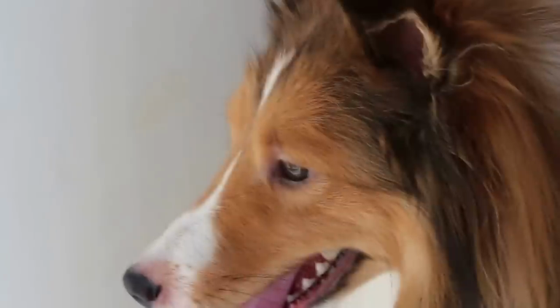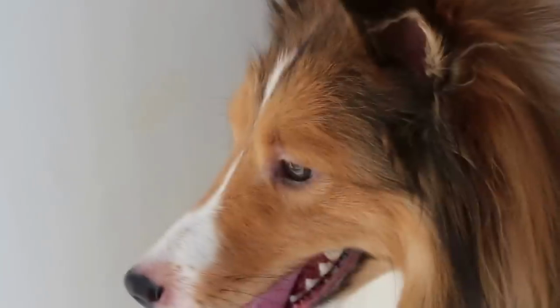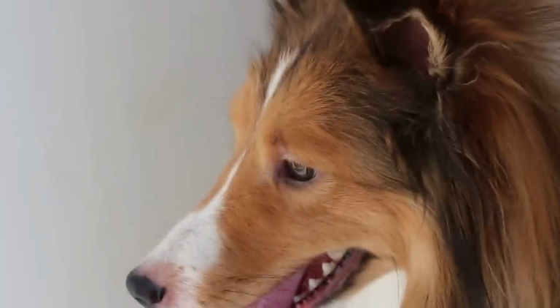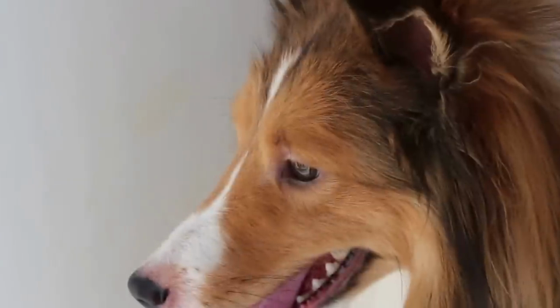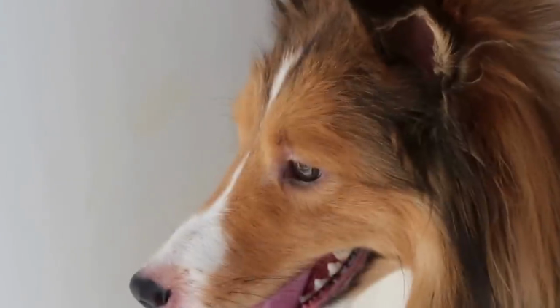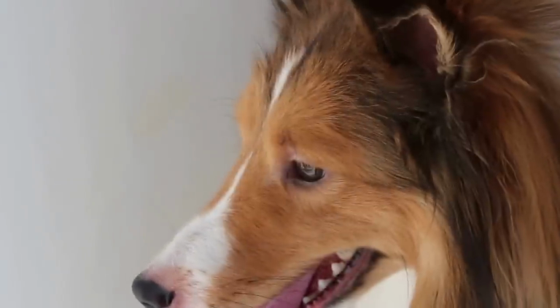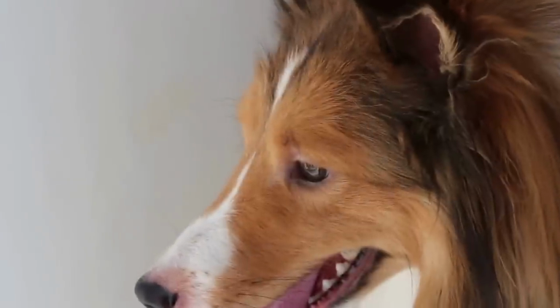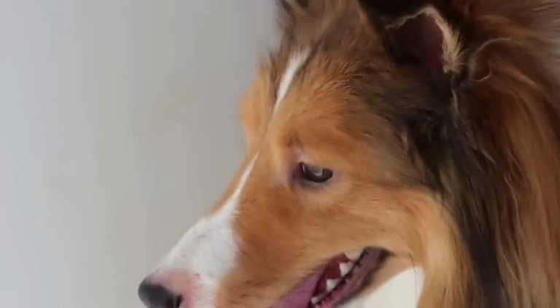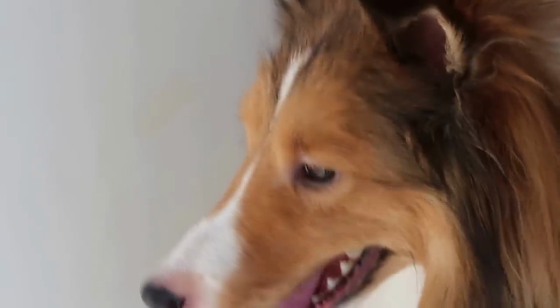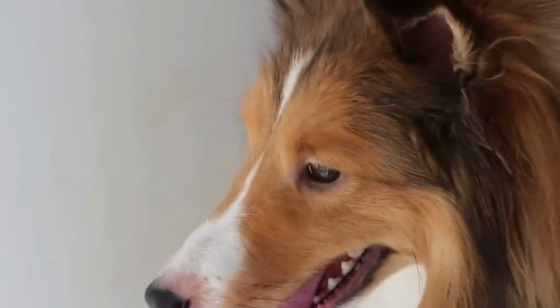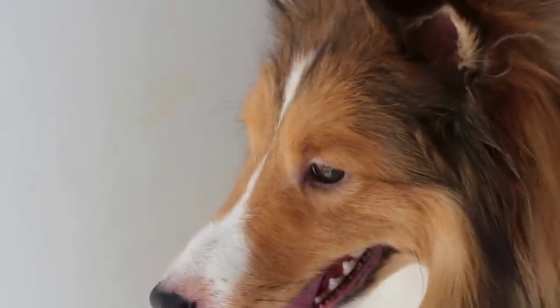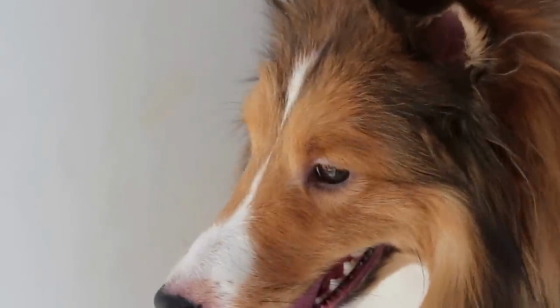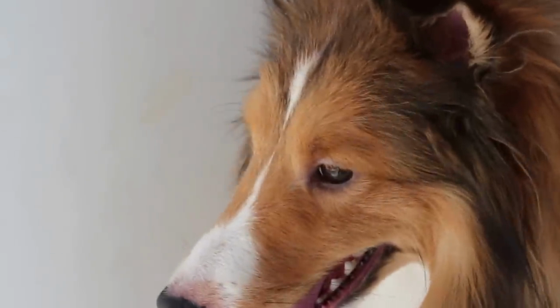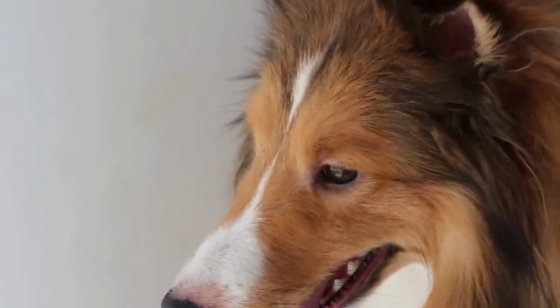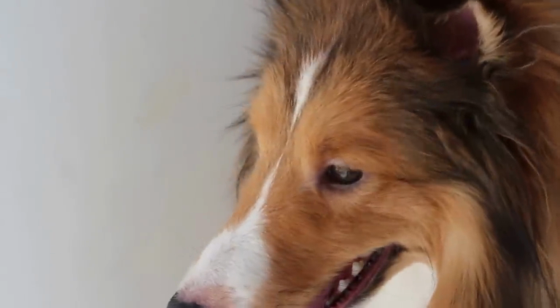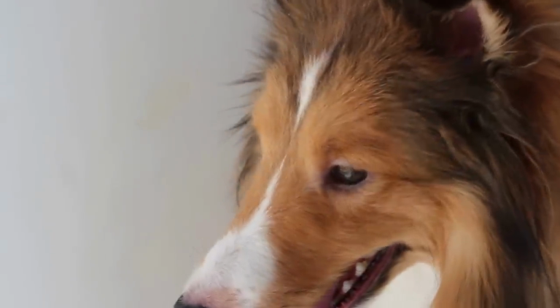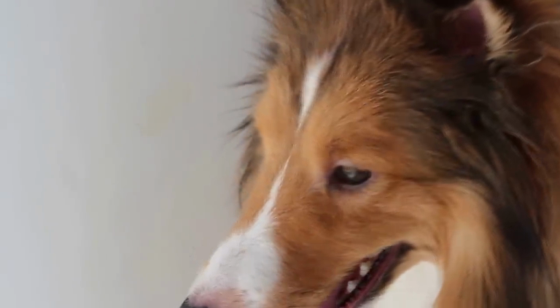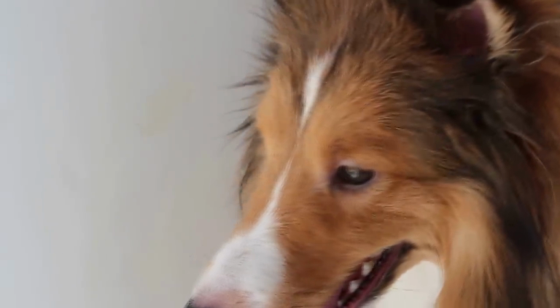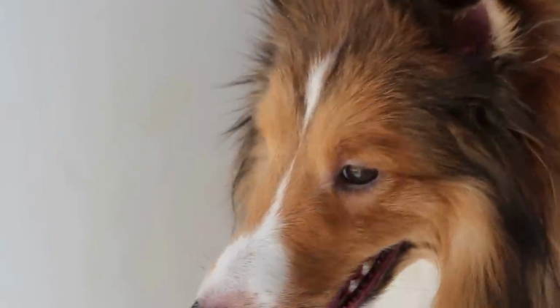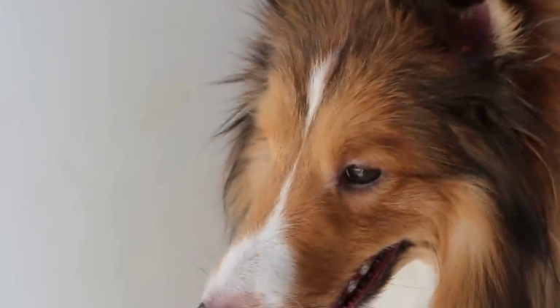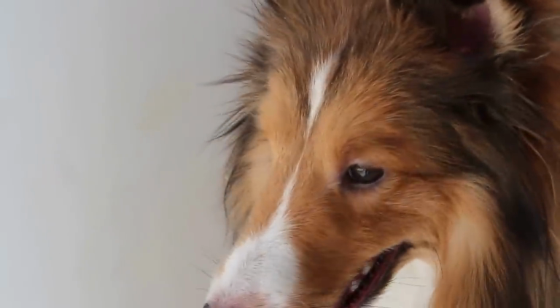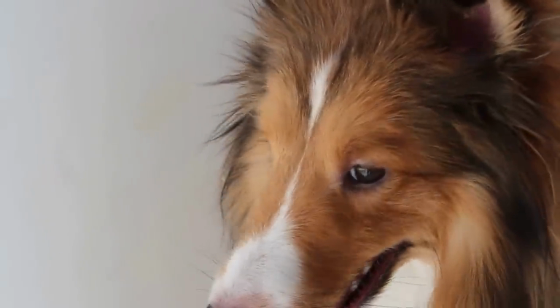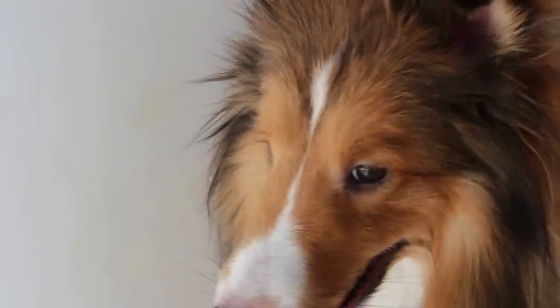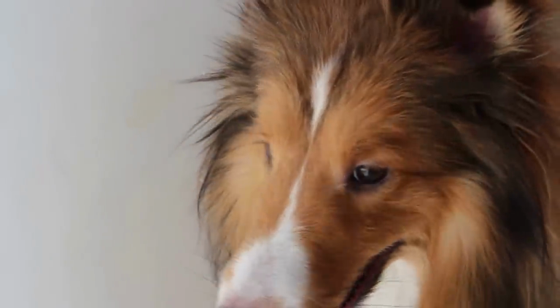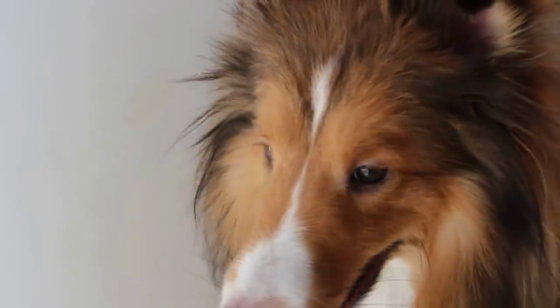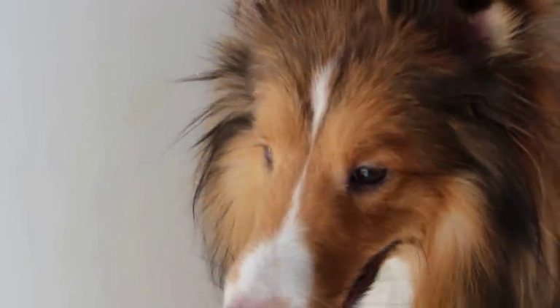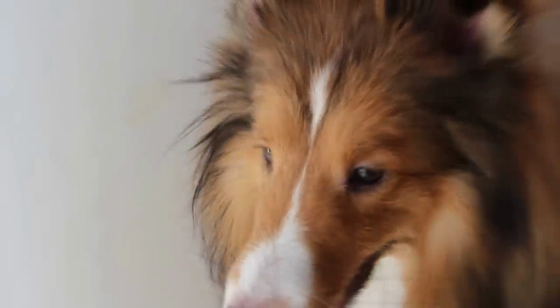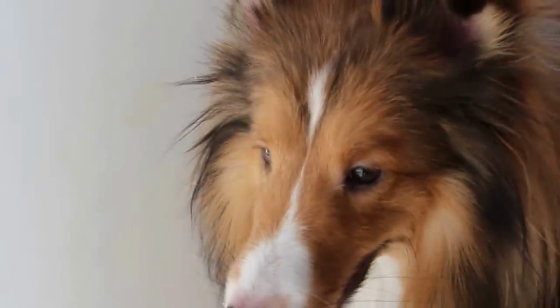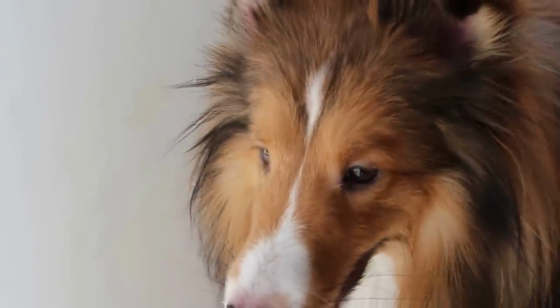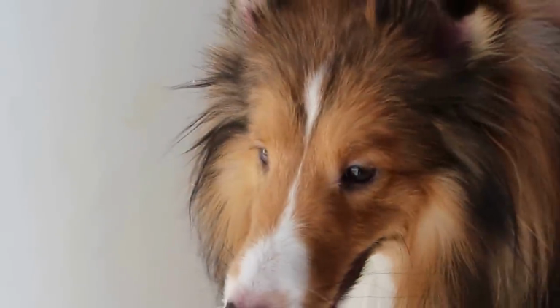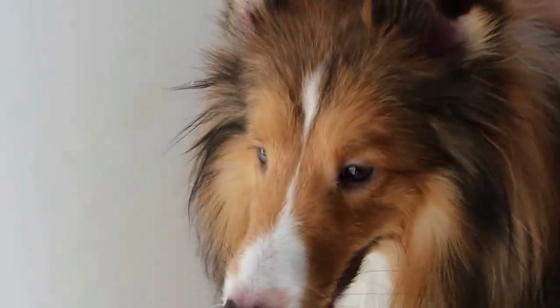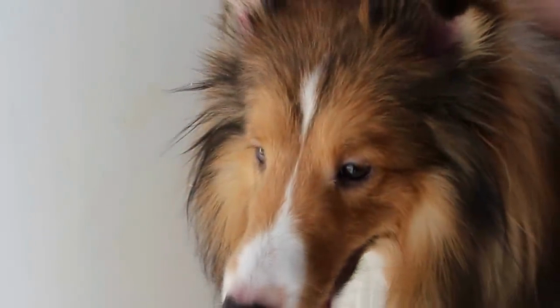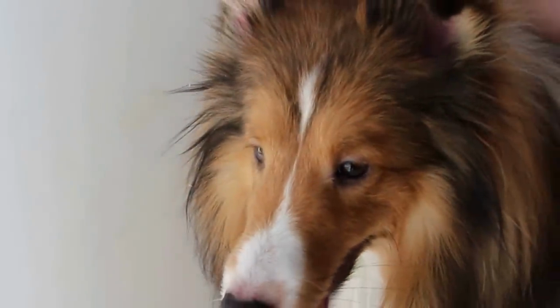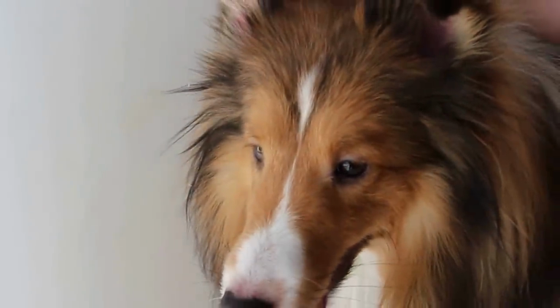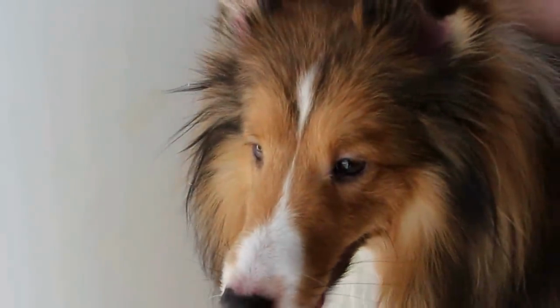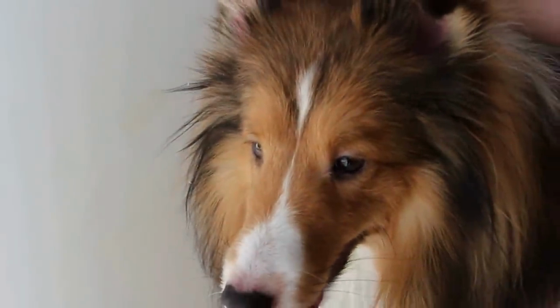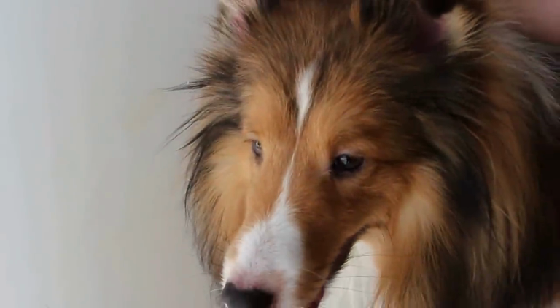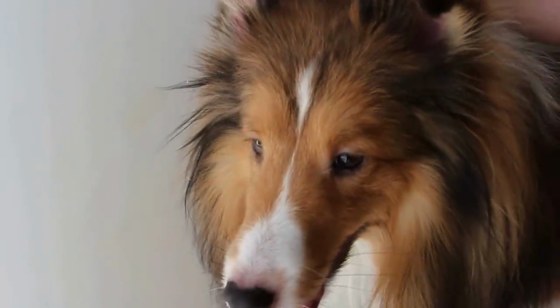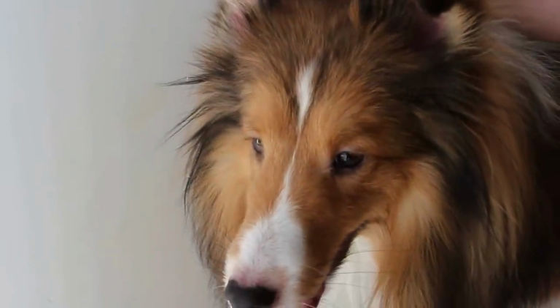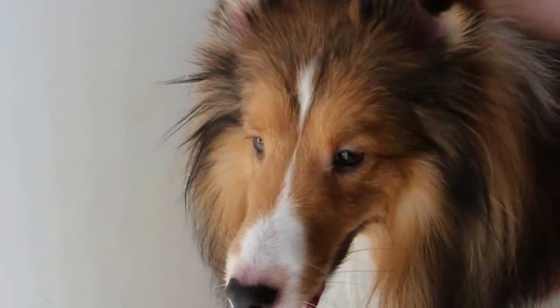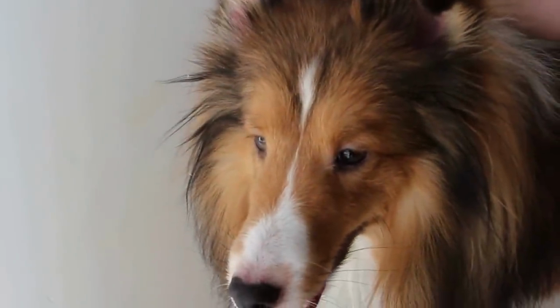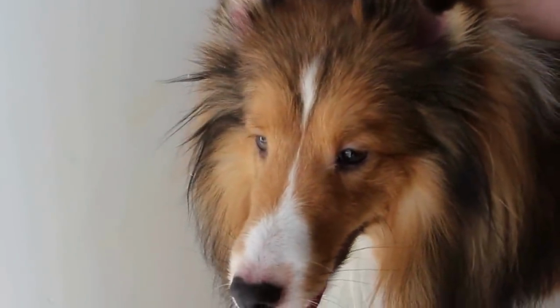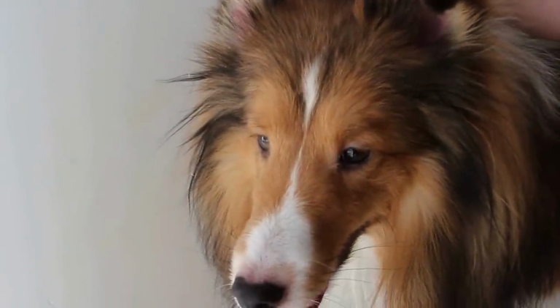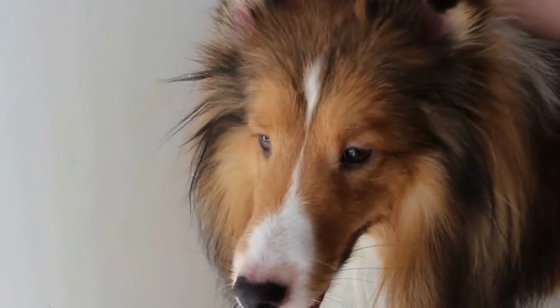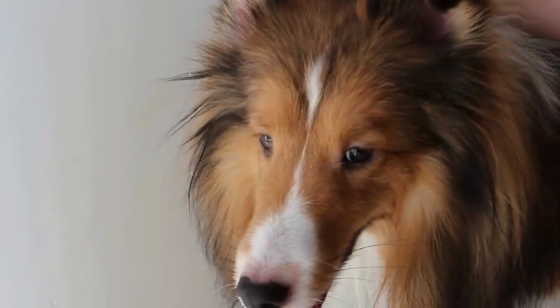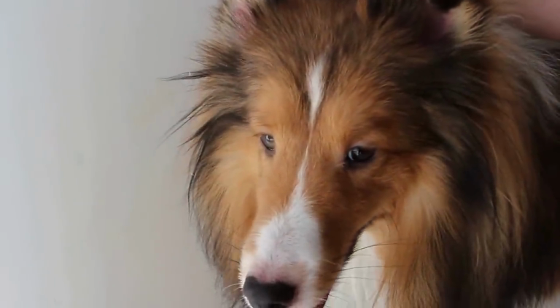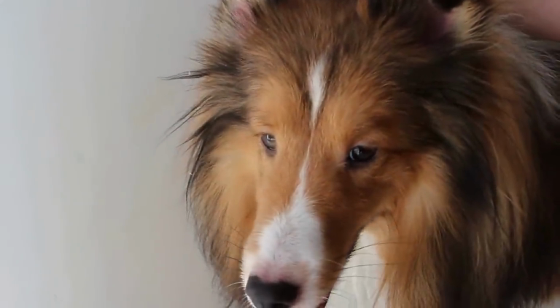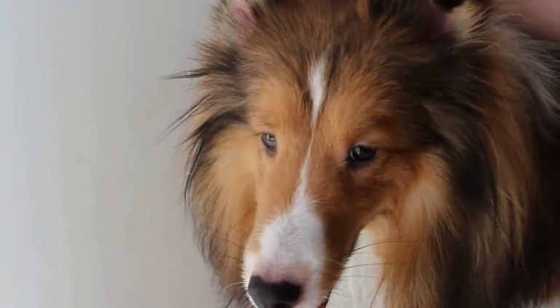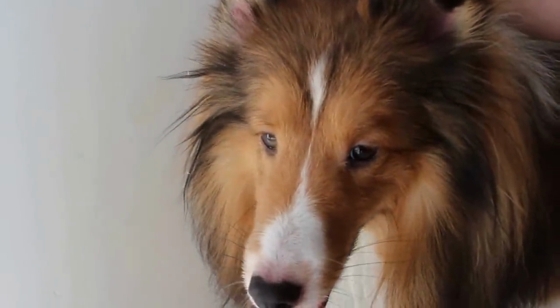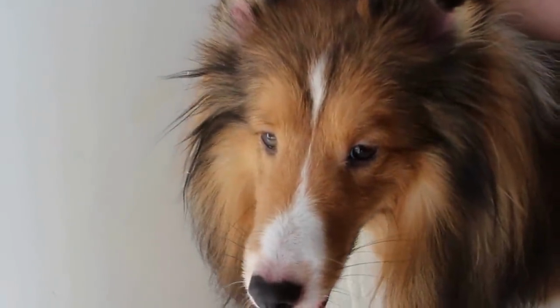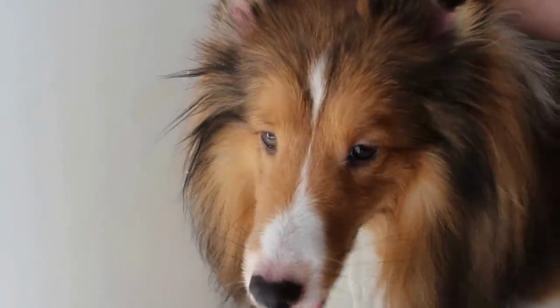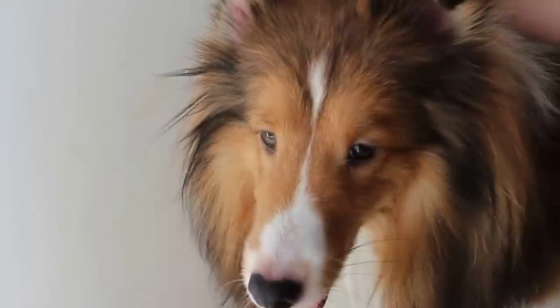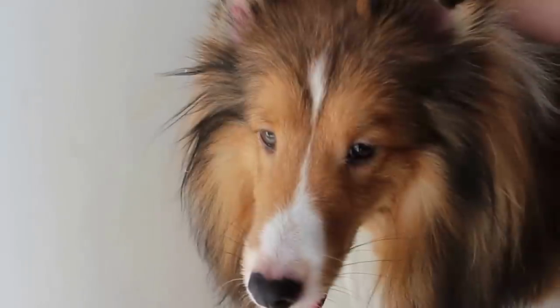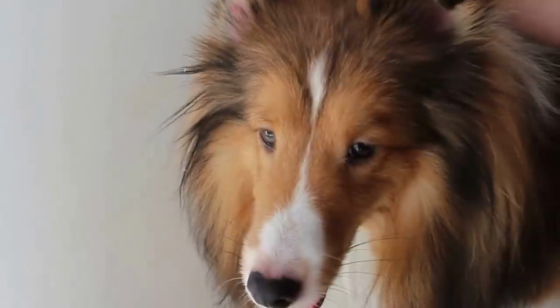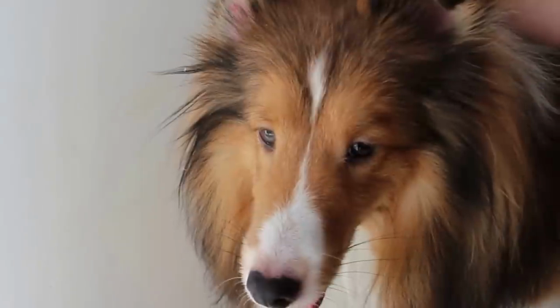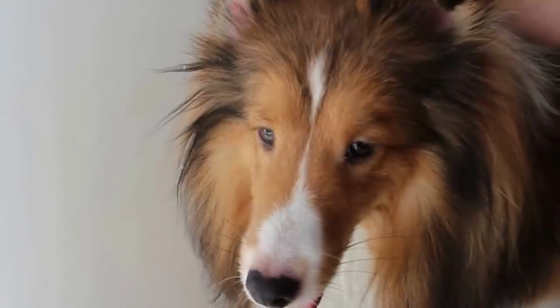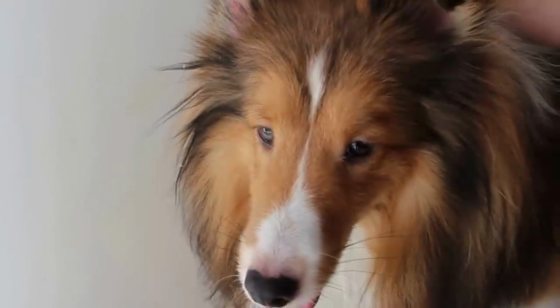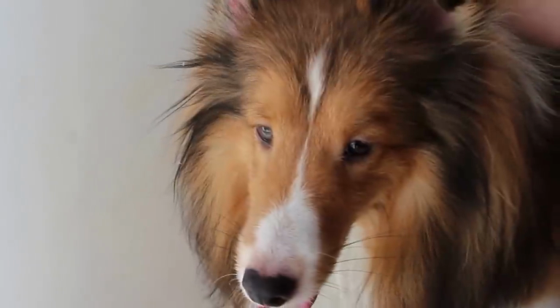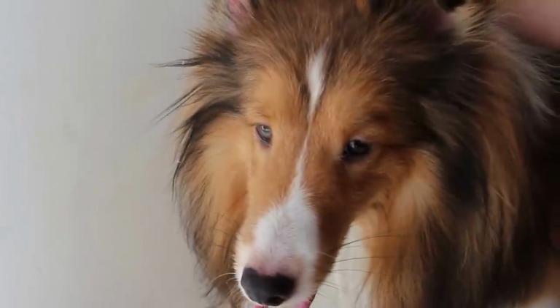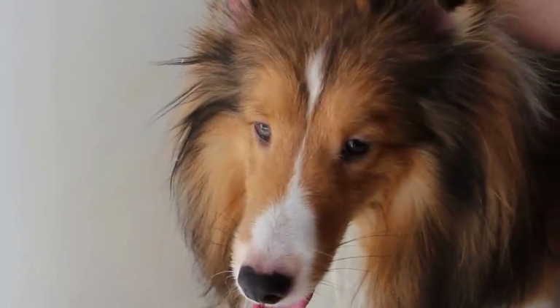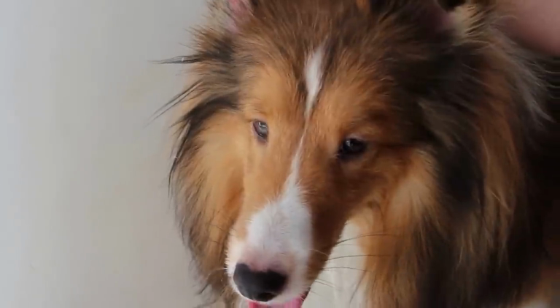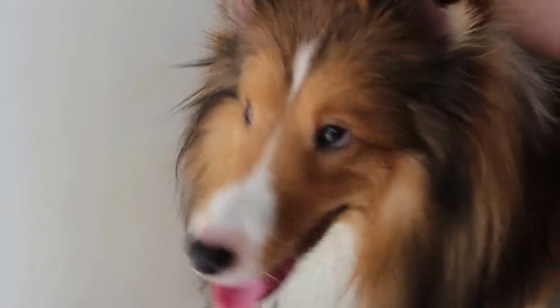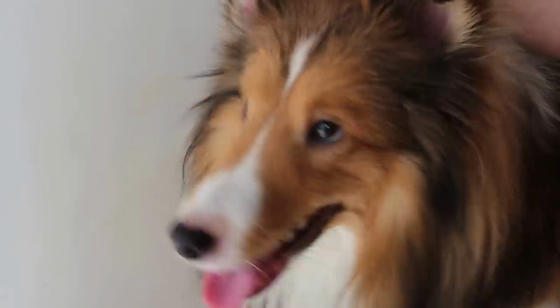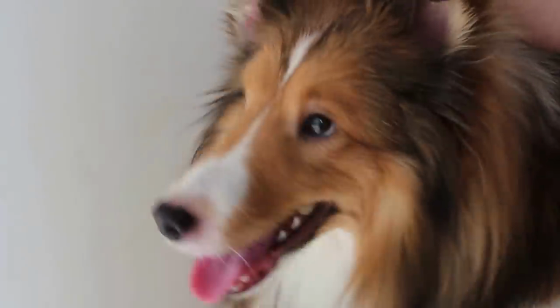Wait a minute. February 2, 2014. This Shetland, how old is he? Three years.